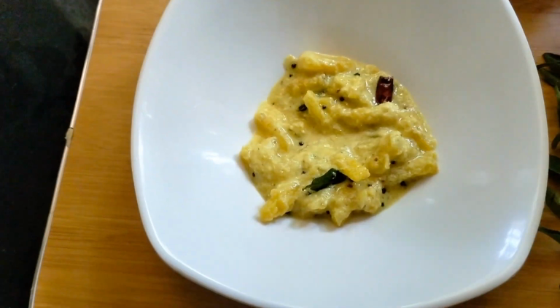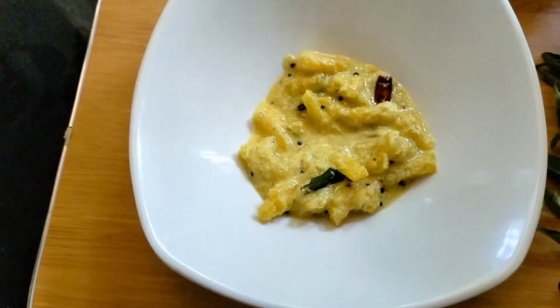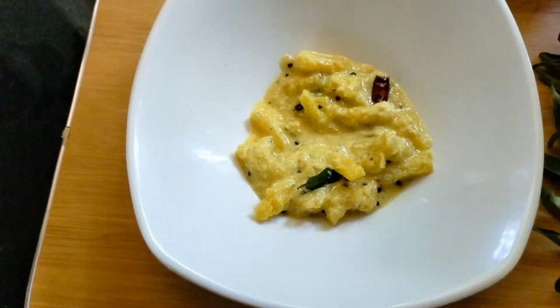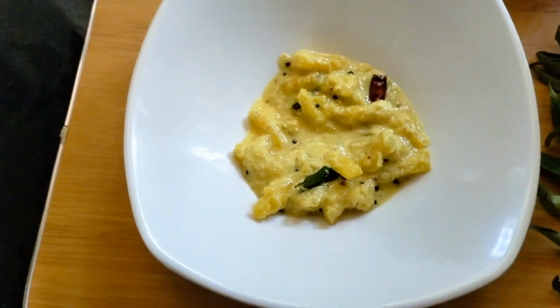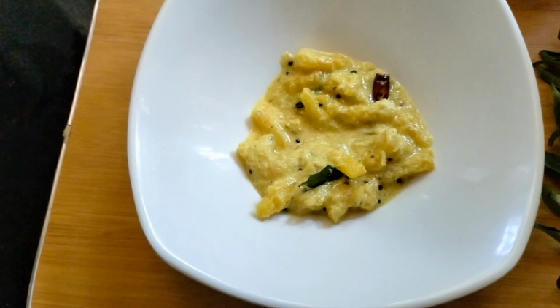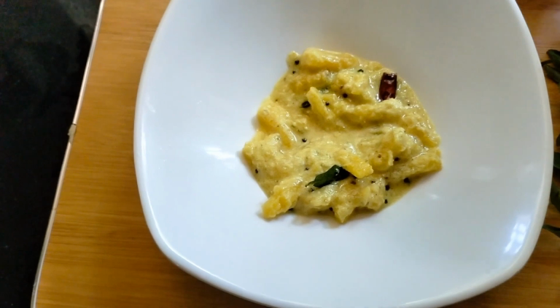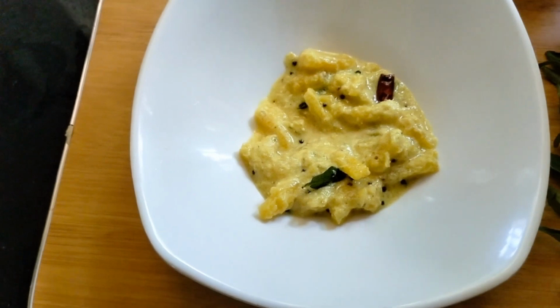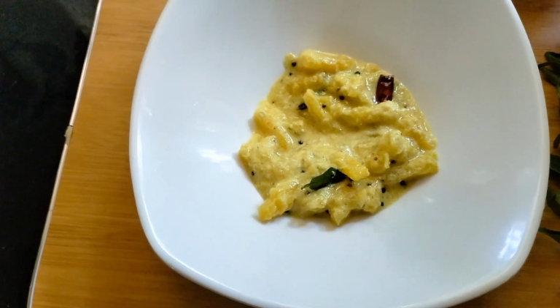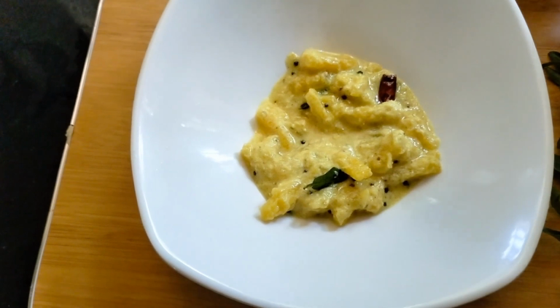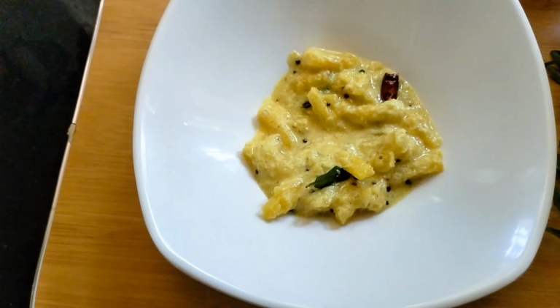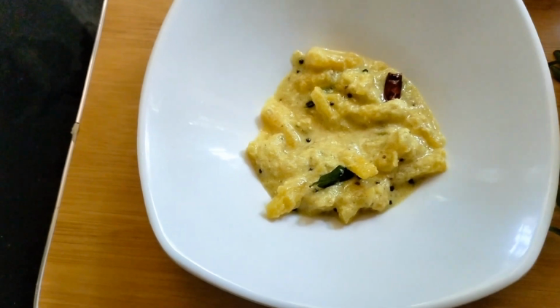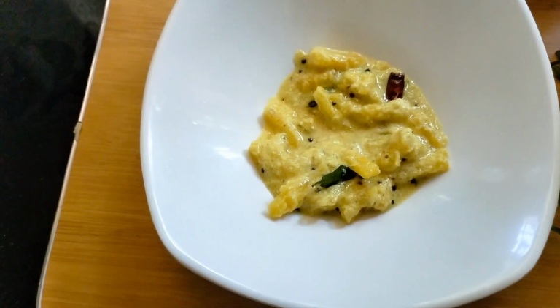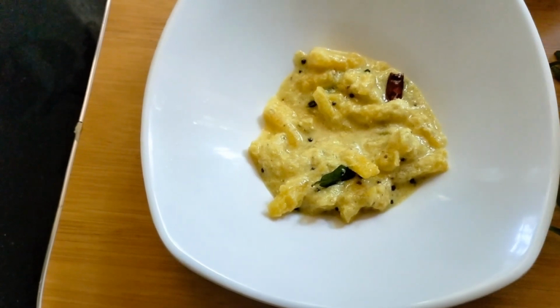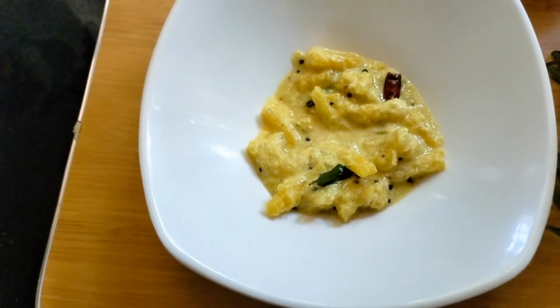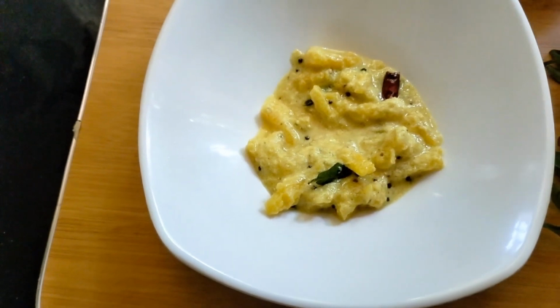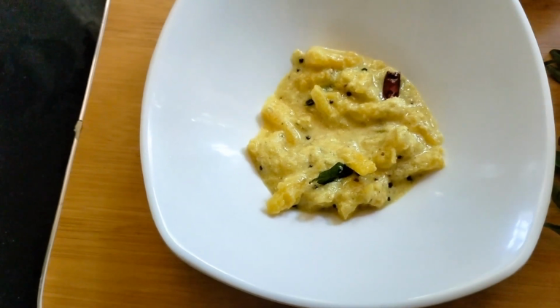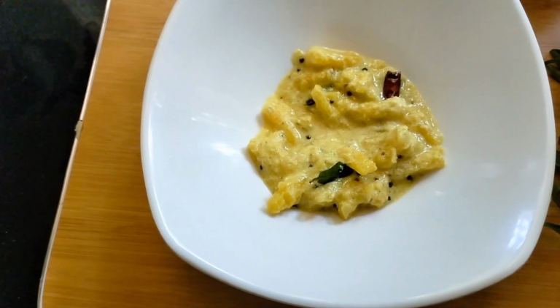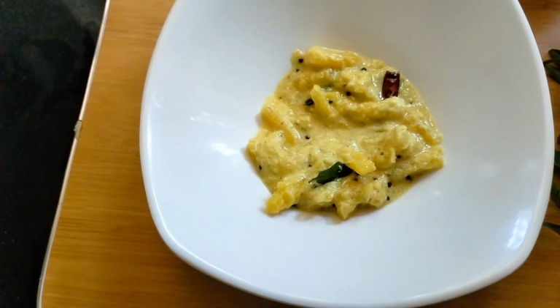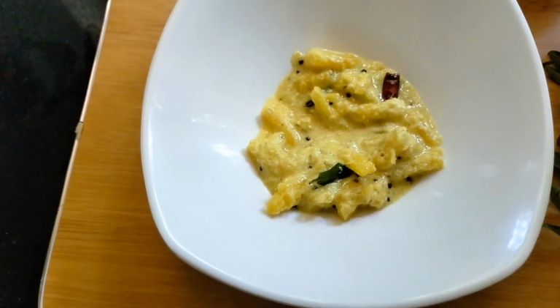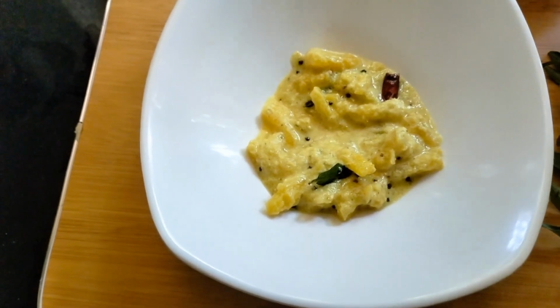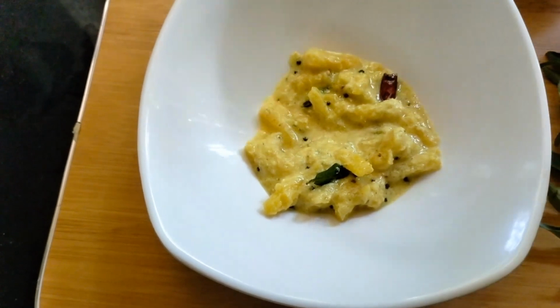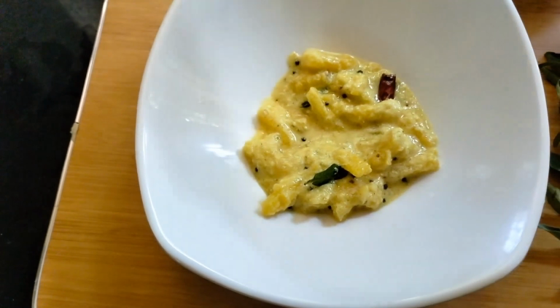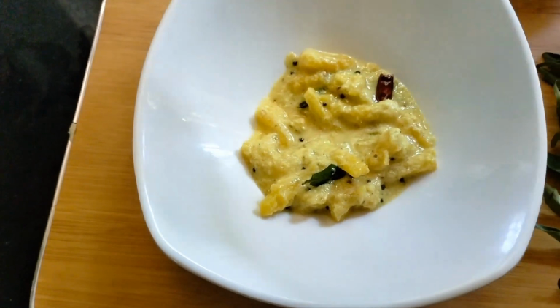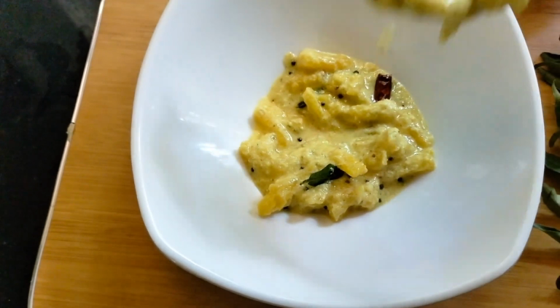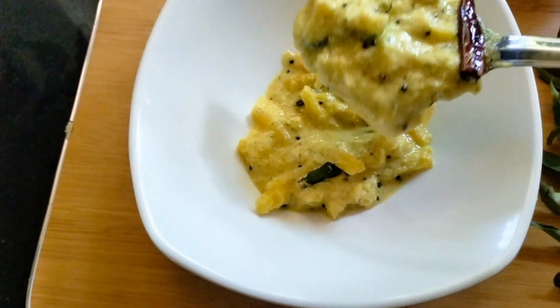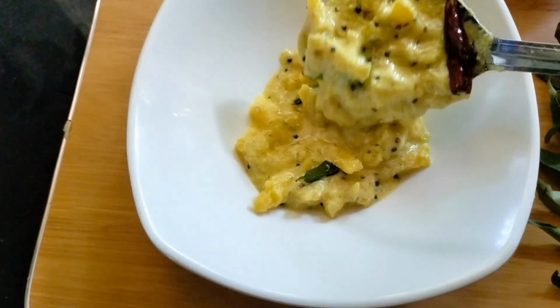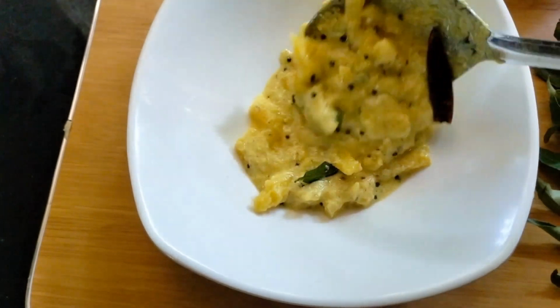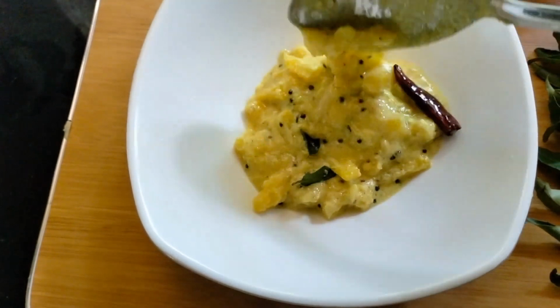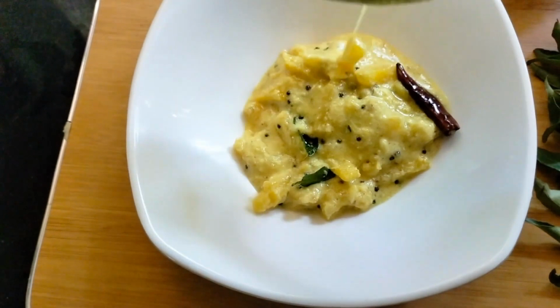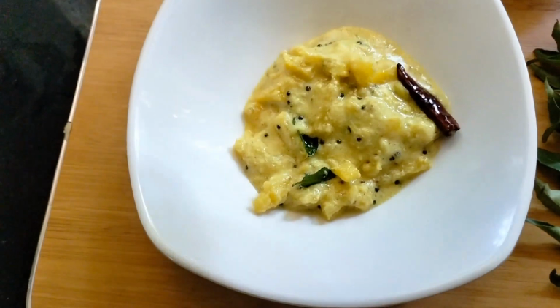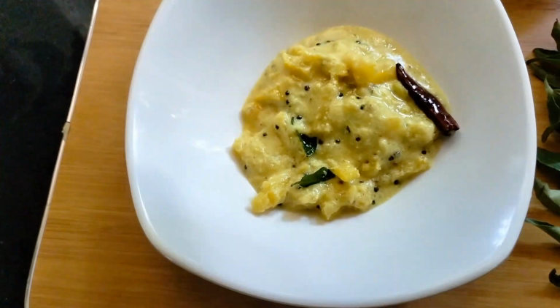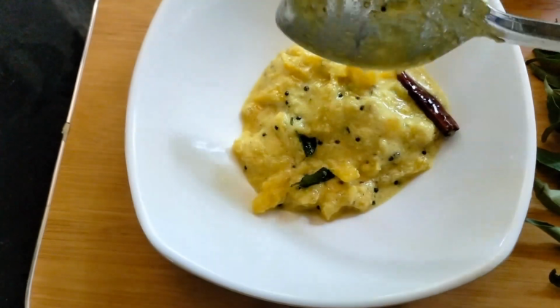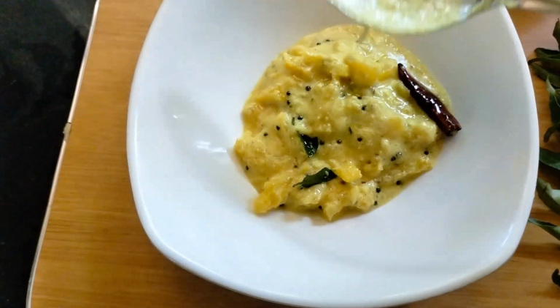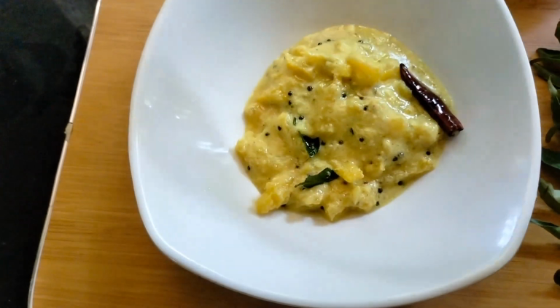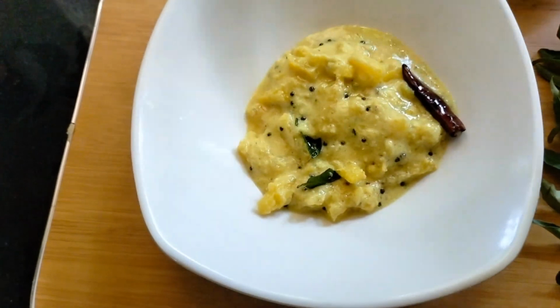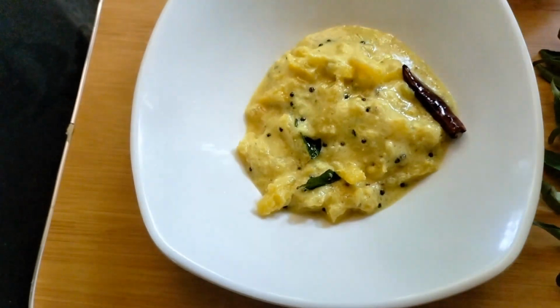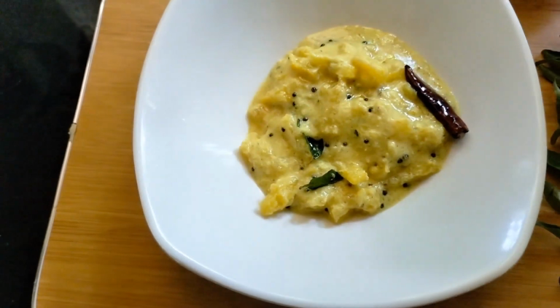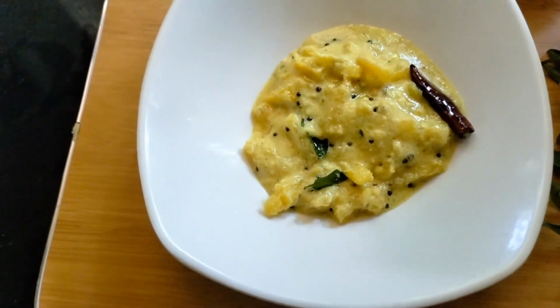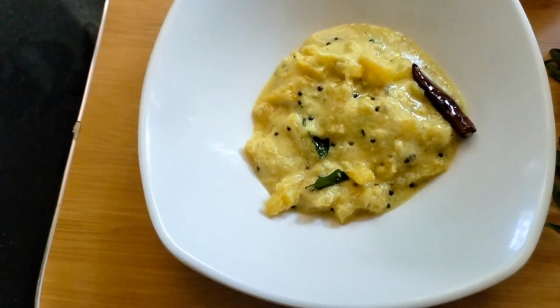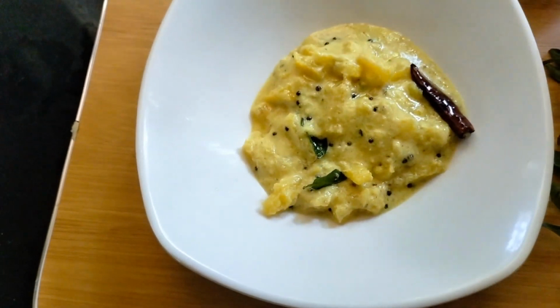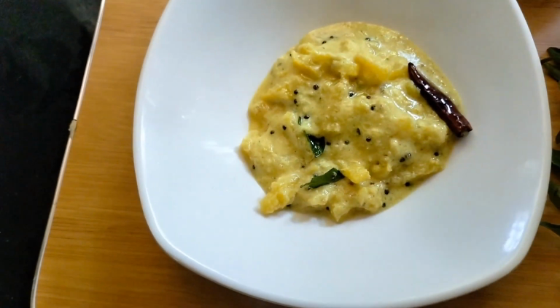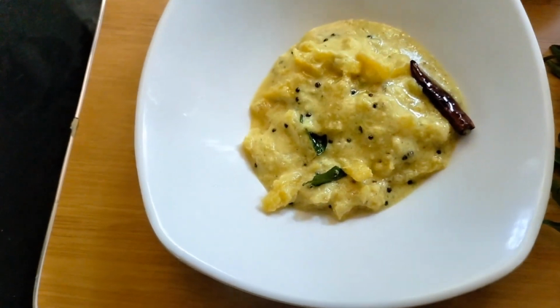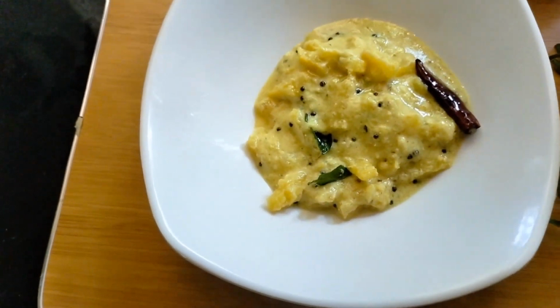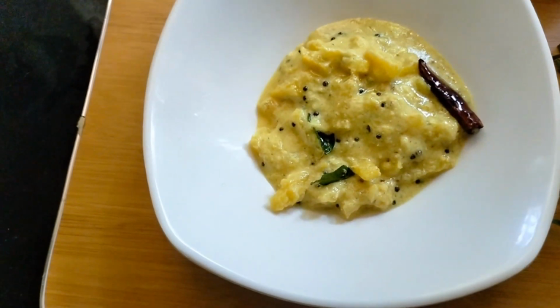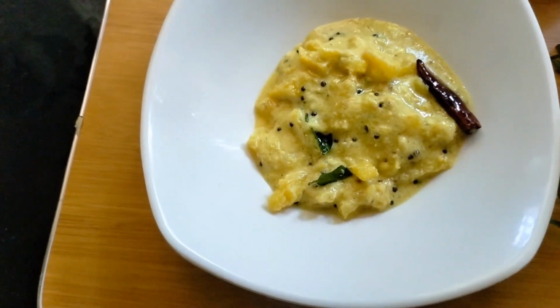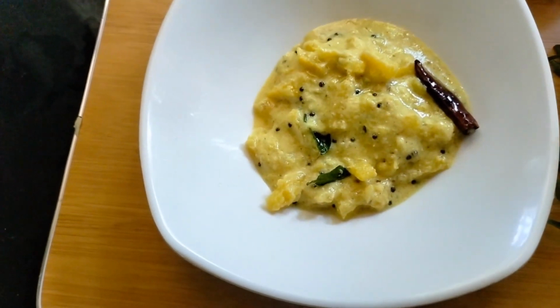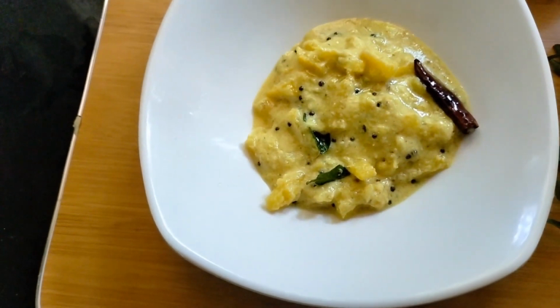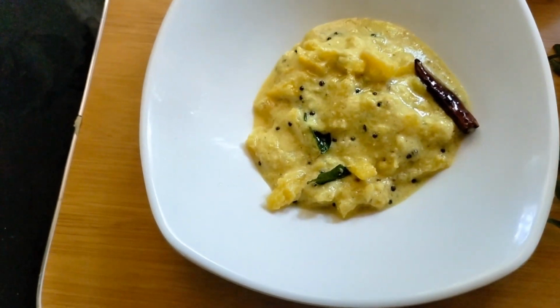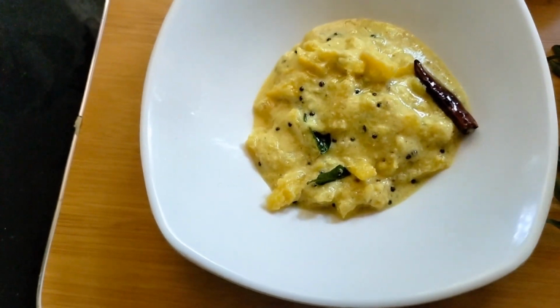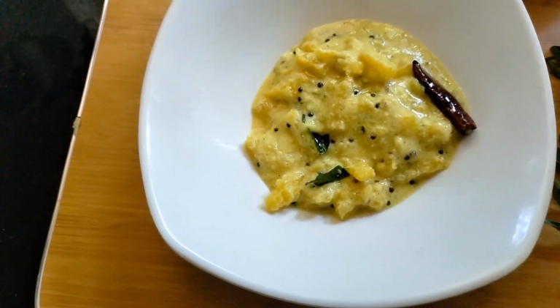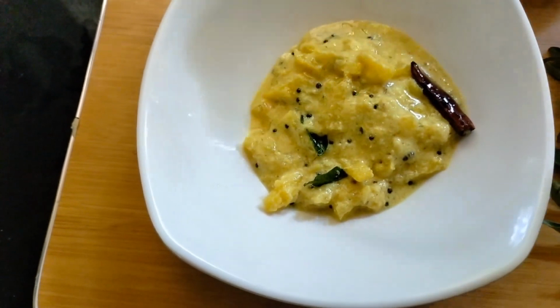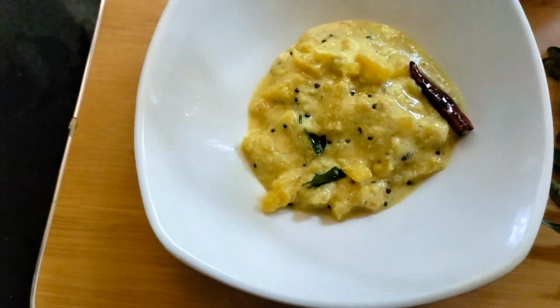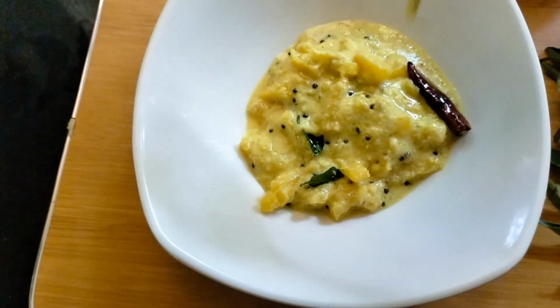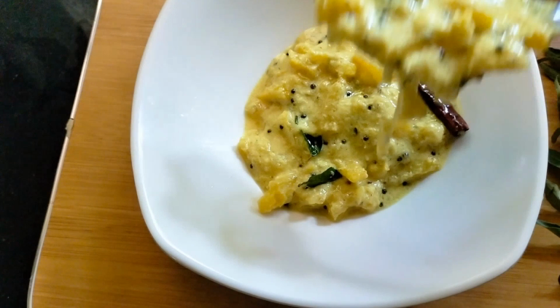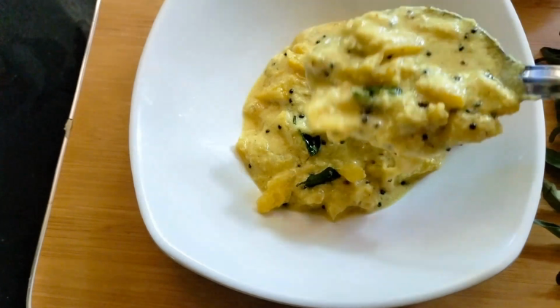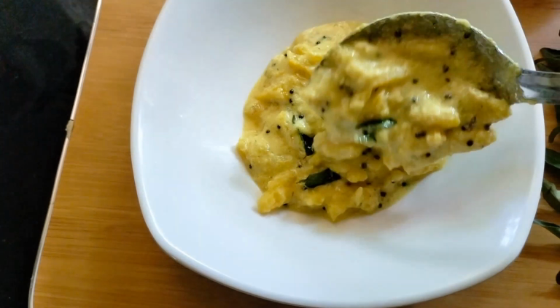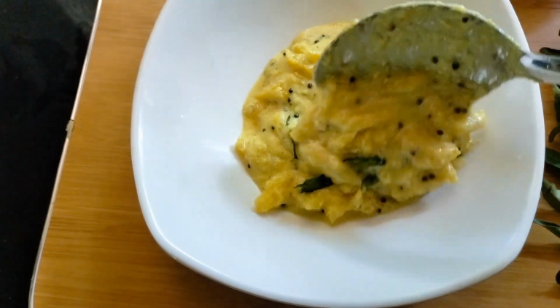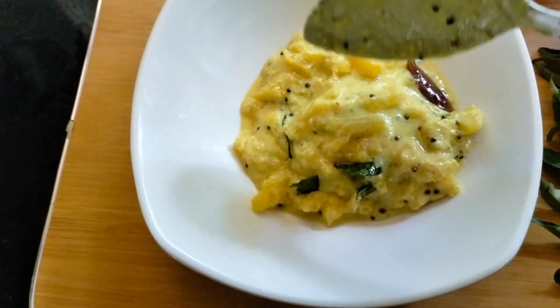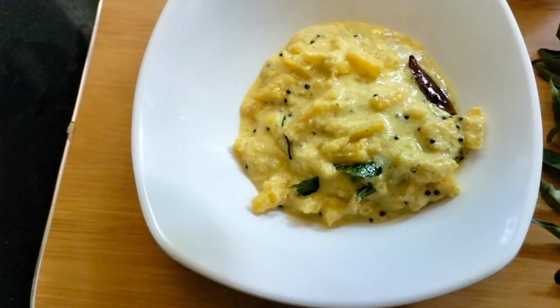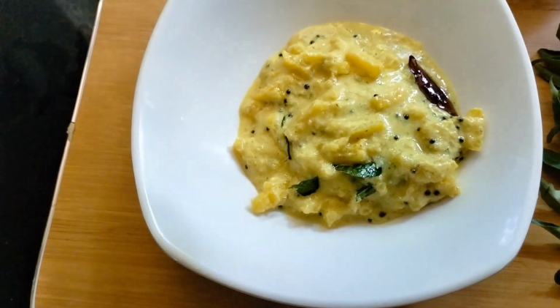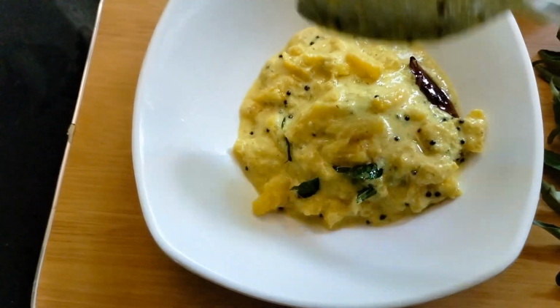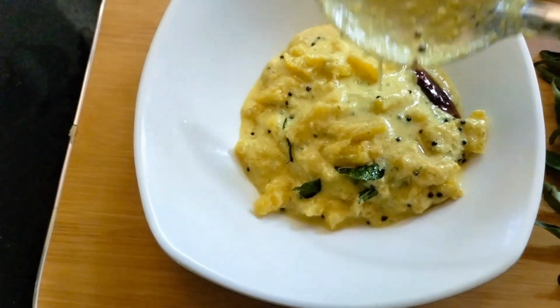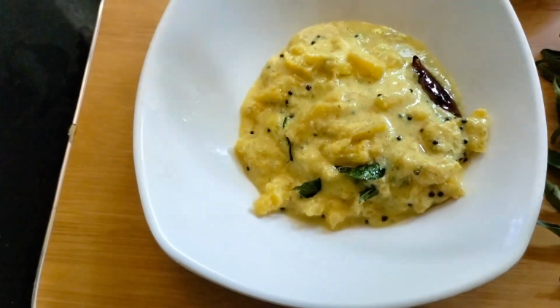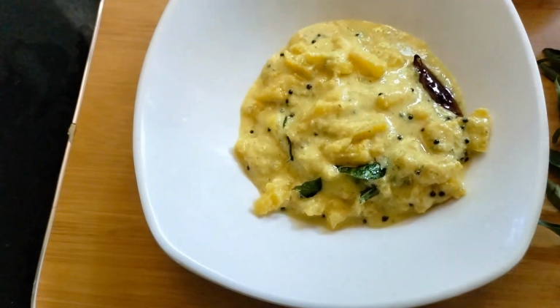Hi friends, welcome to Havali Kitchen. This recipe is a madera pachadi.